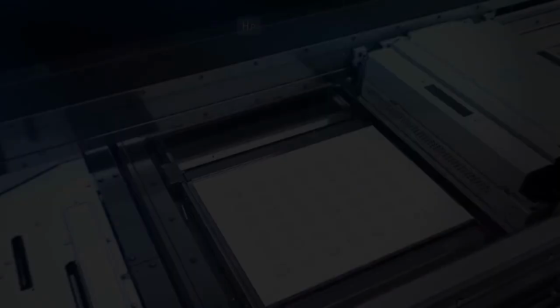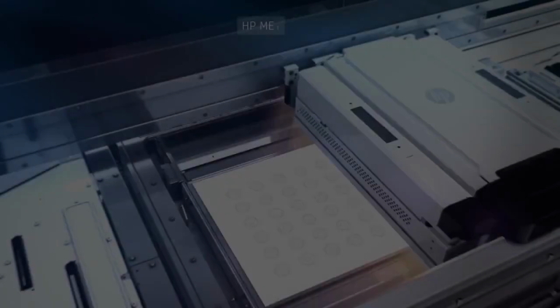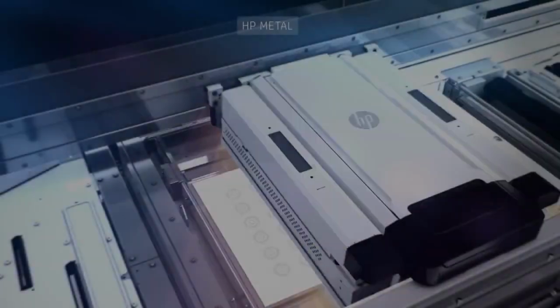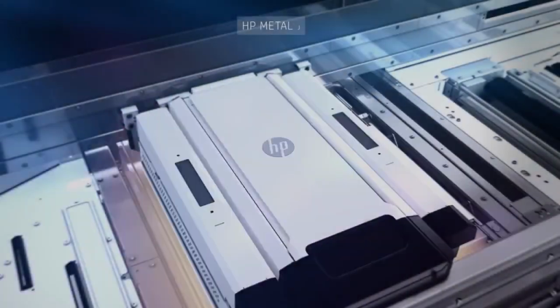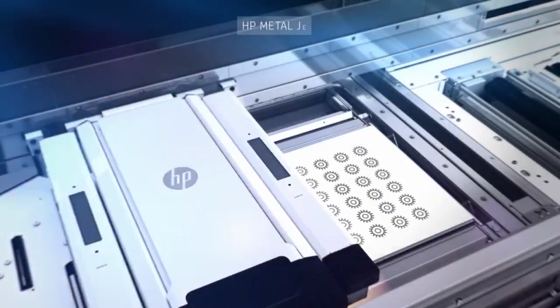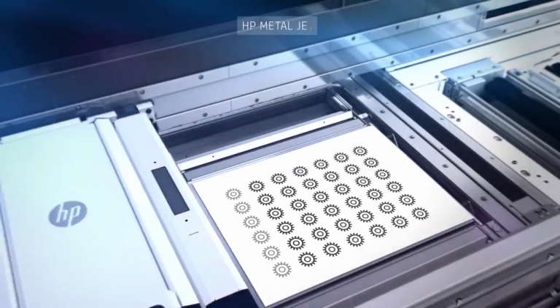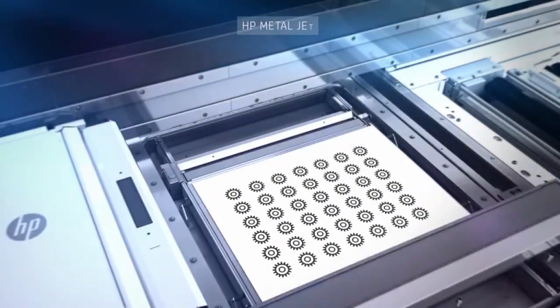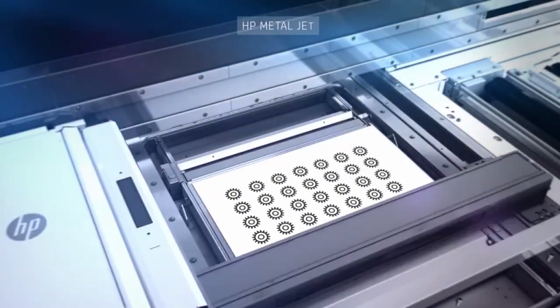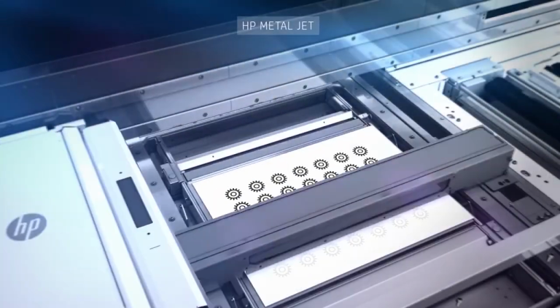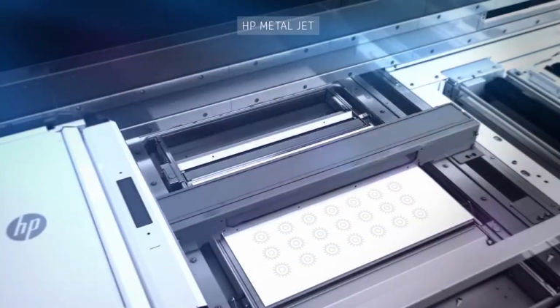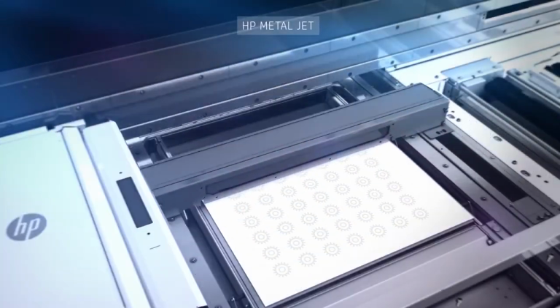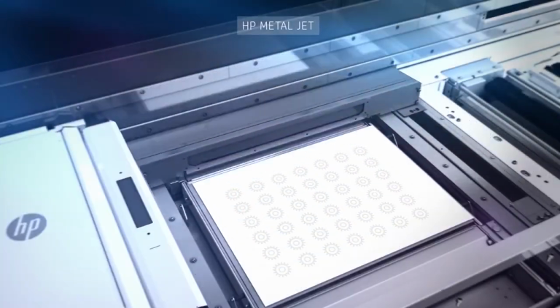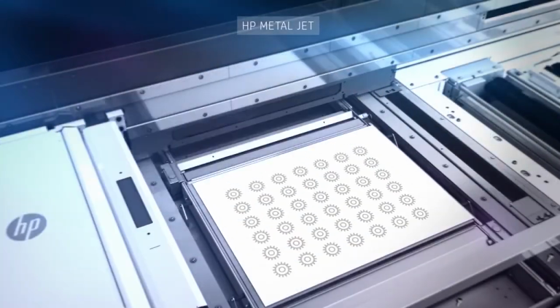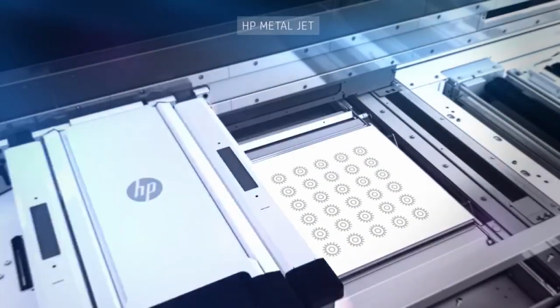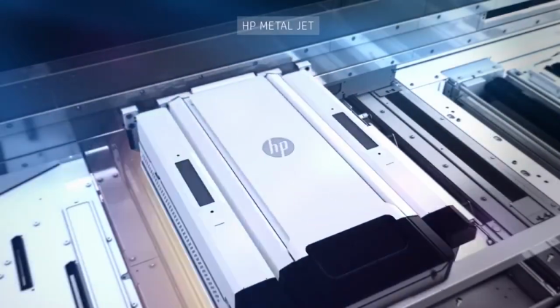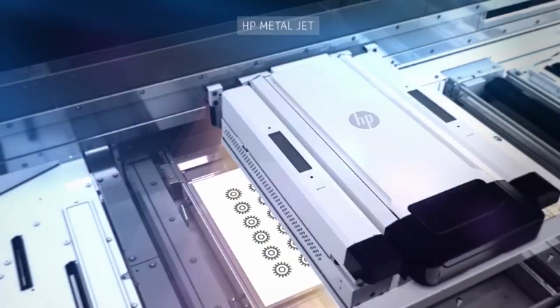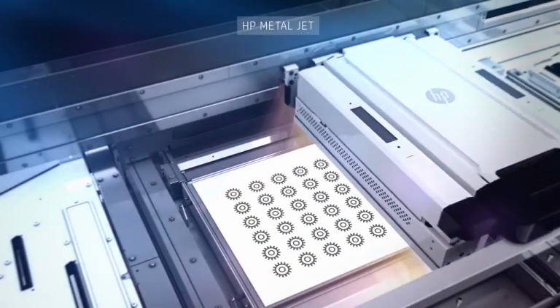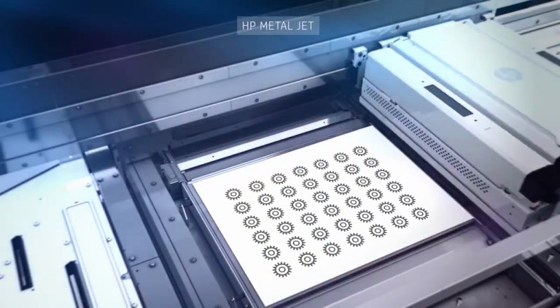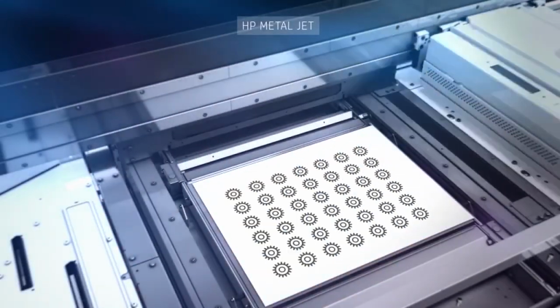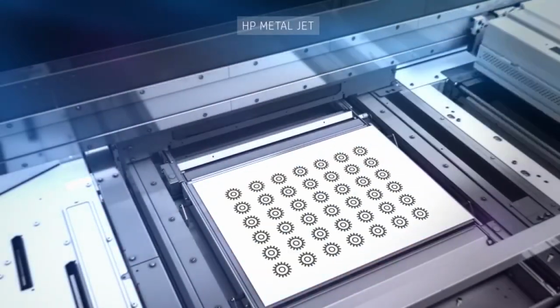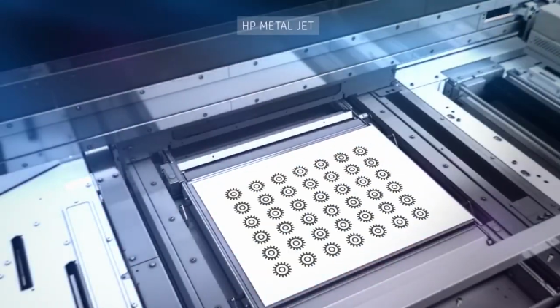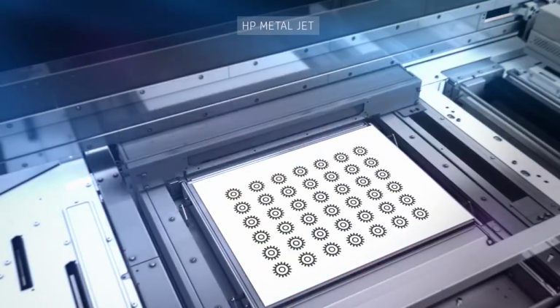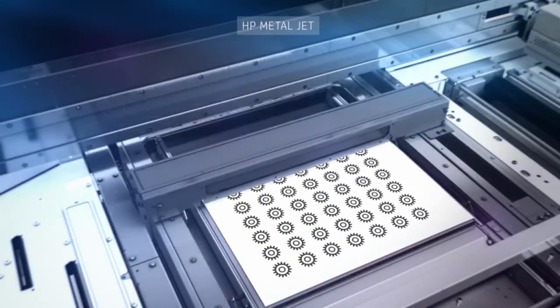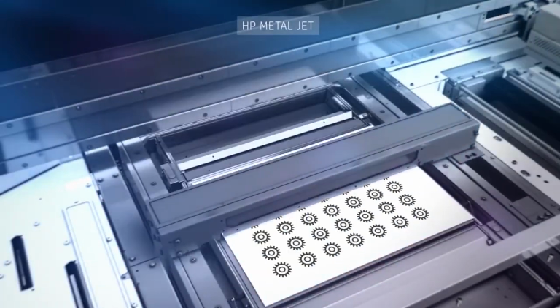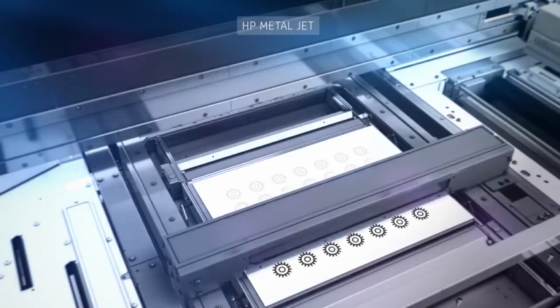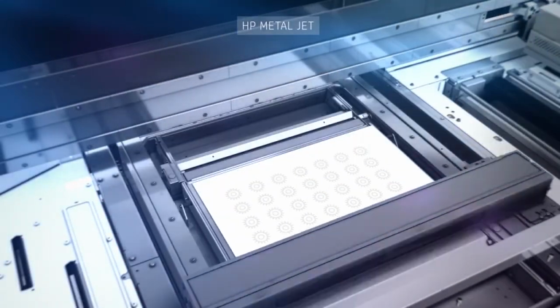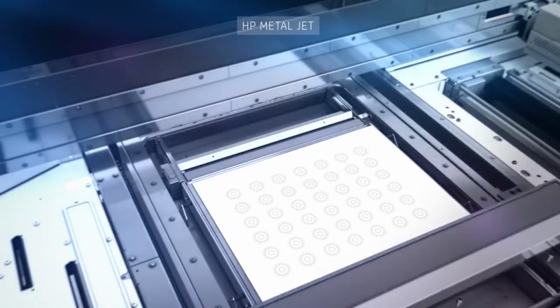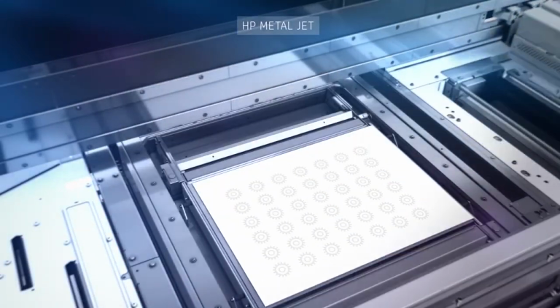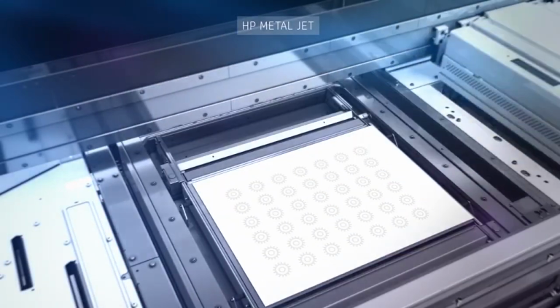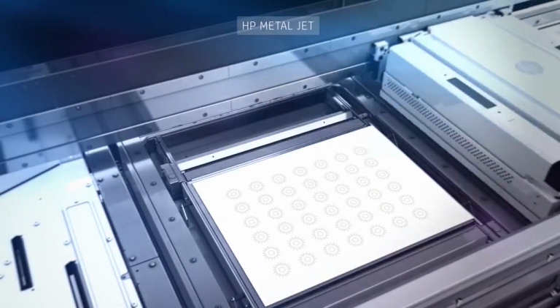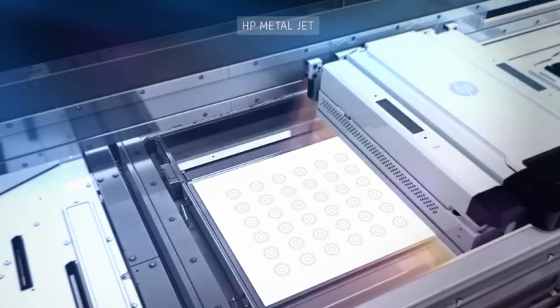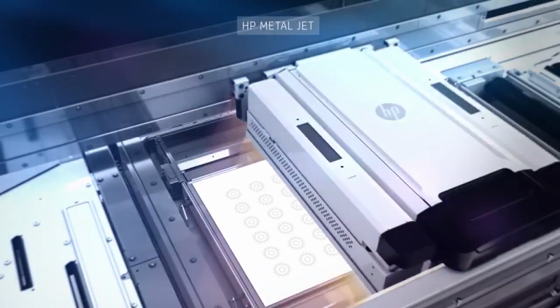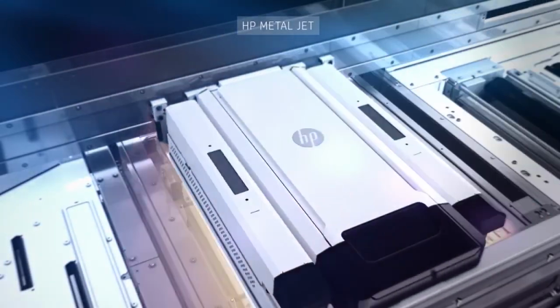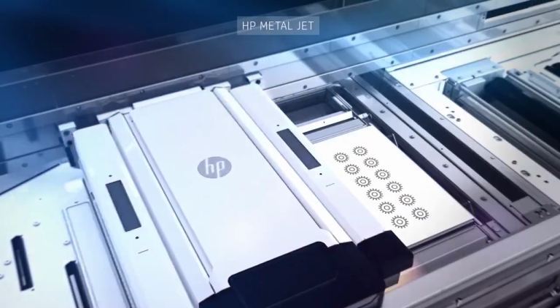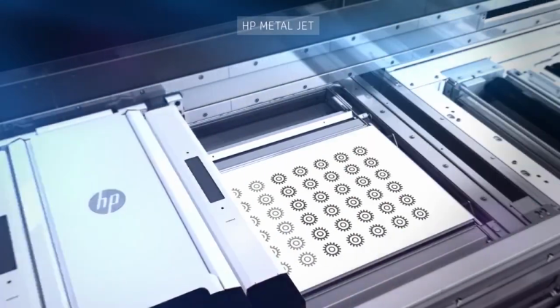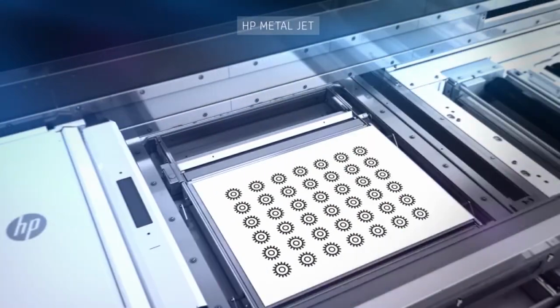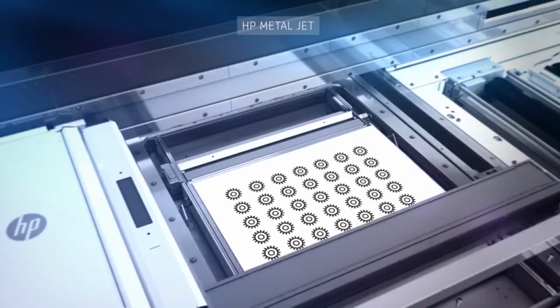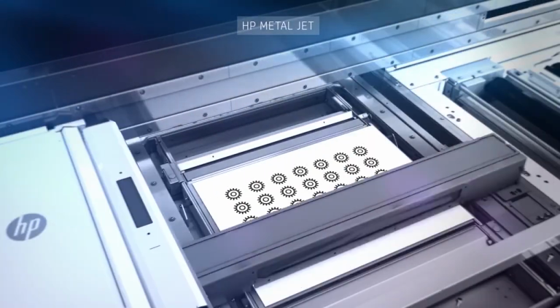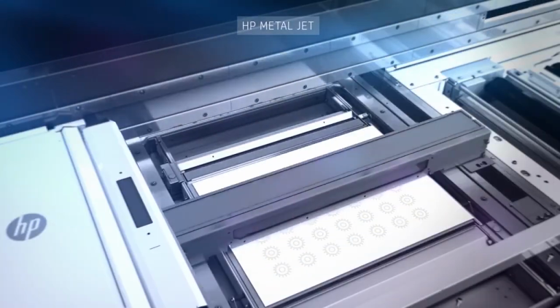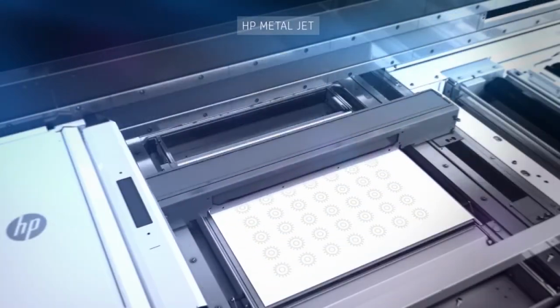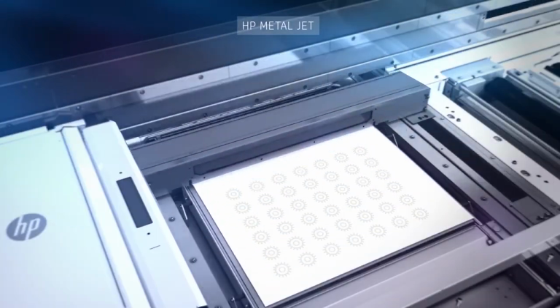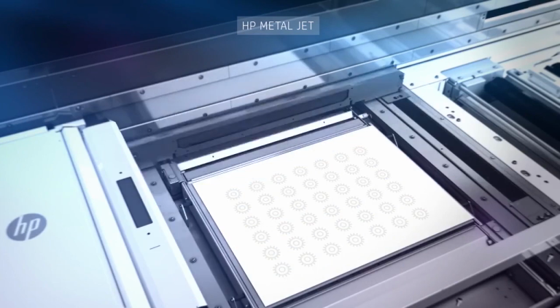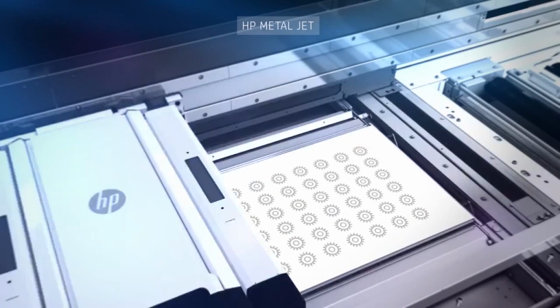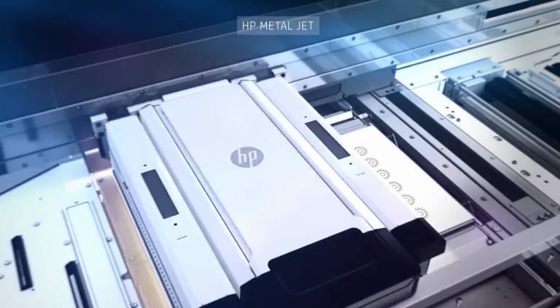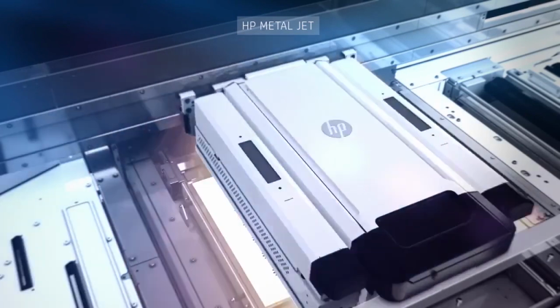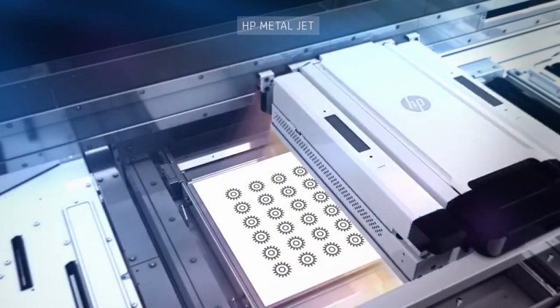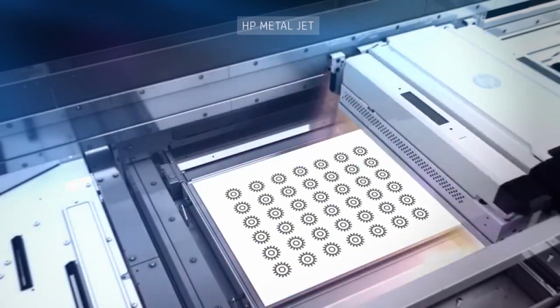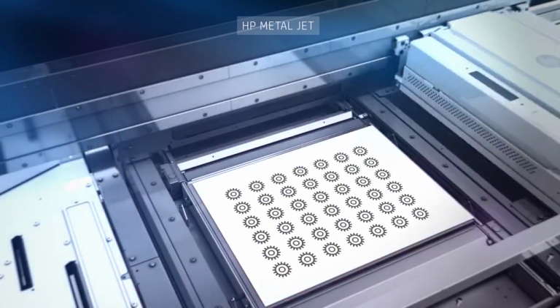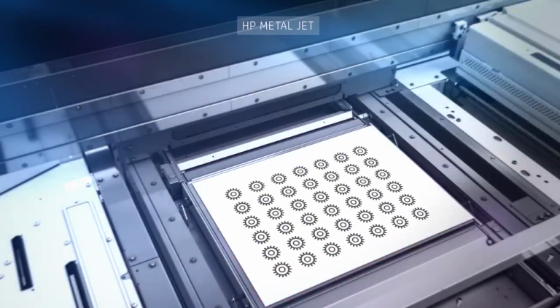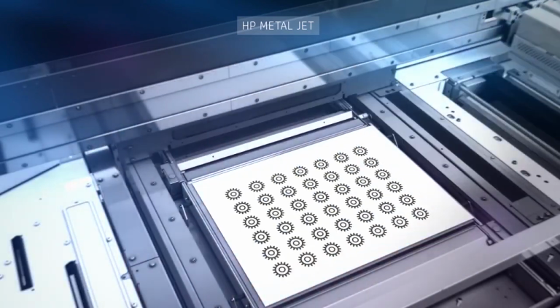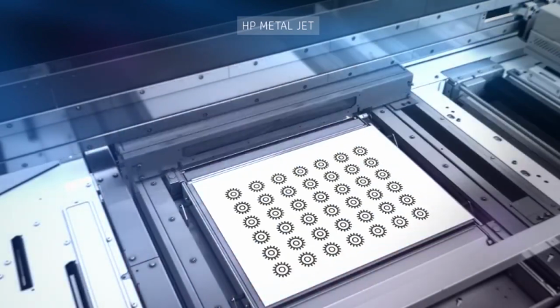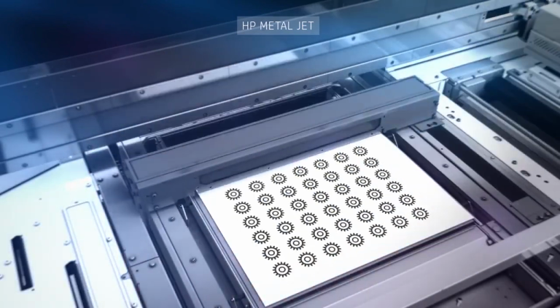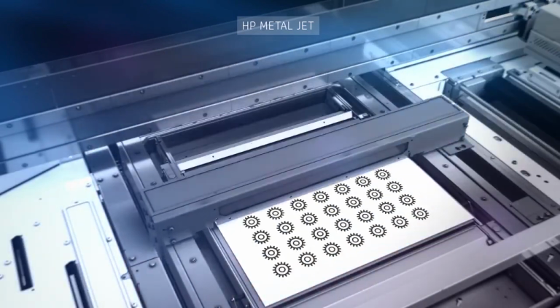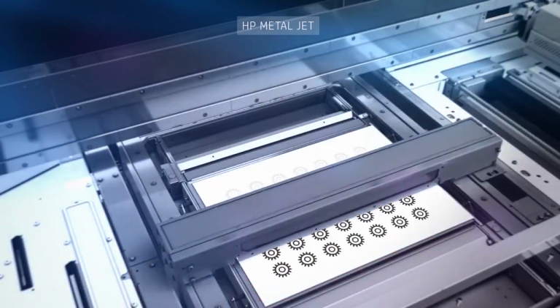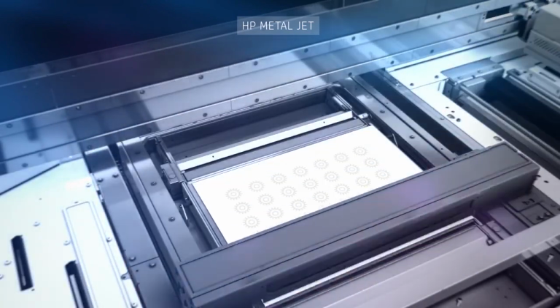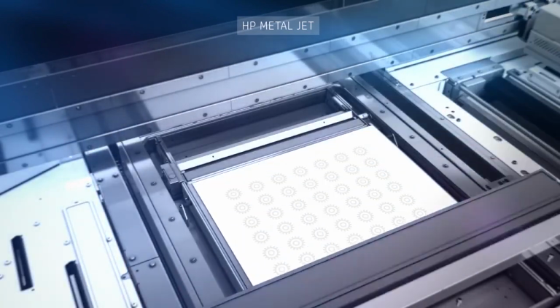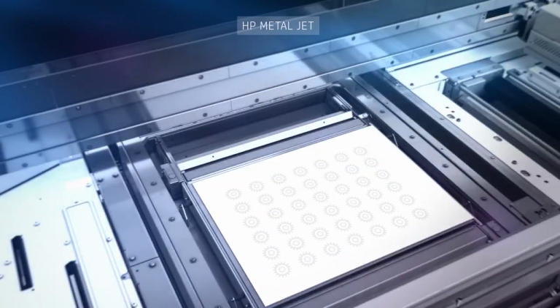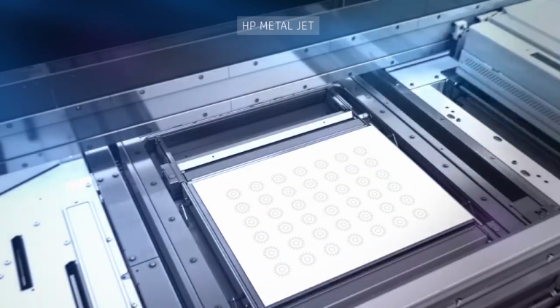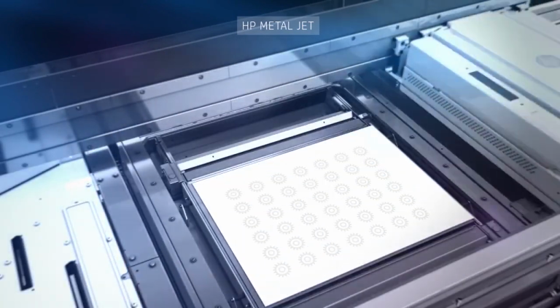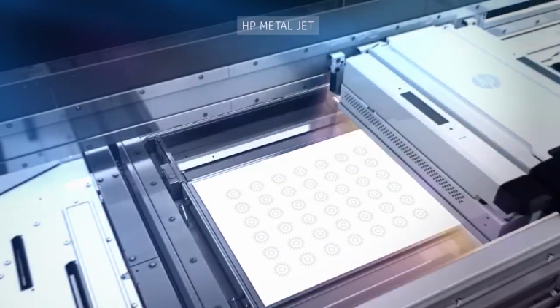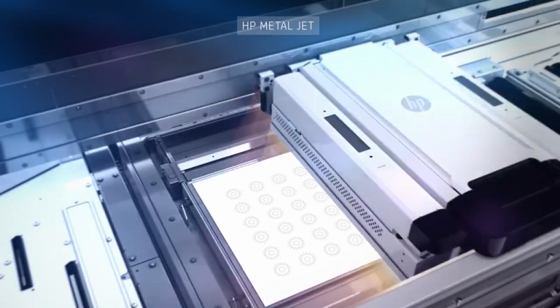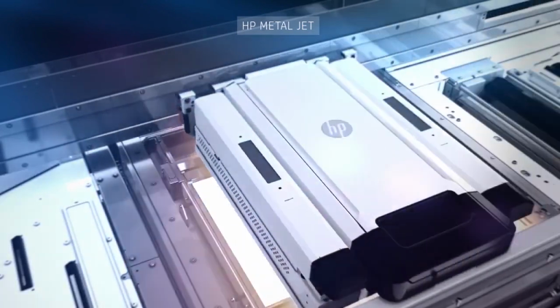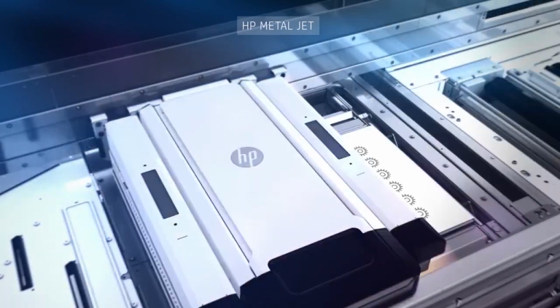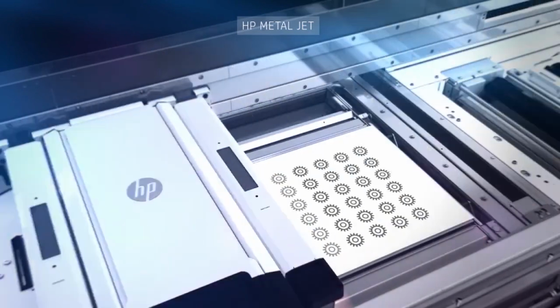HP MetalJet breaks through the productivity, quality, and cost constraints of existing 3D printing technologies for metals.